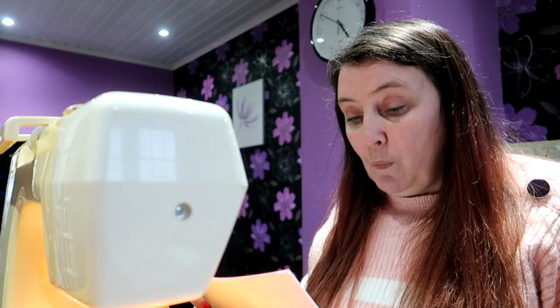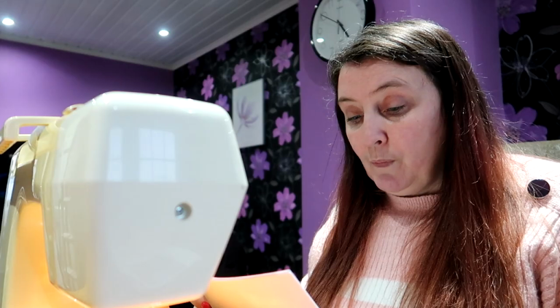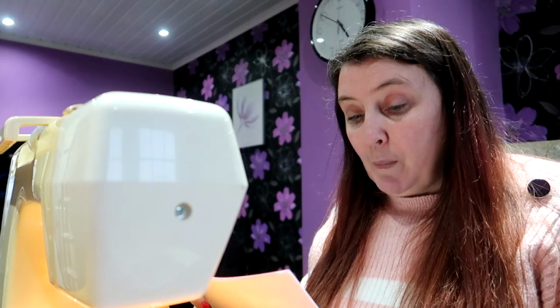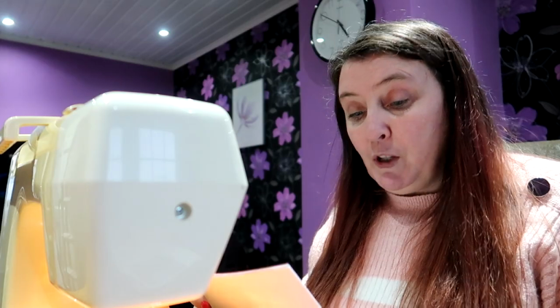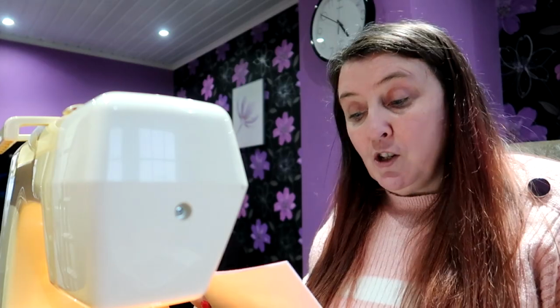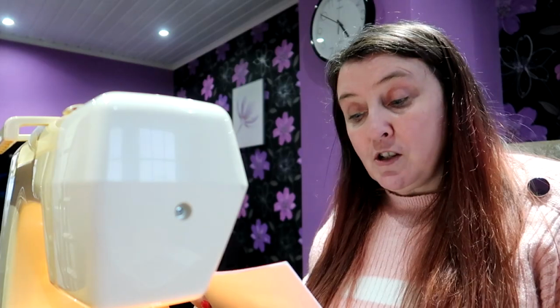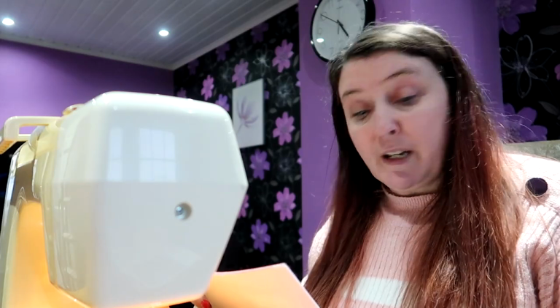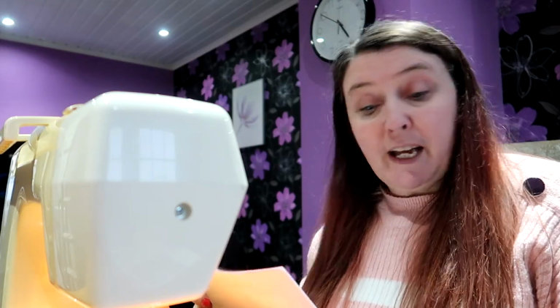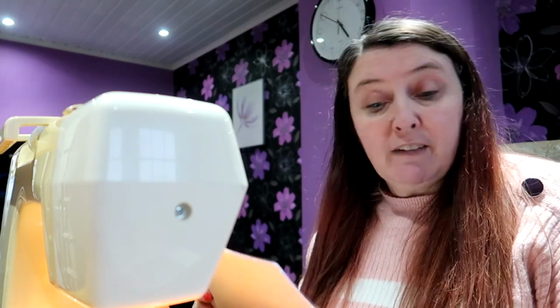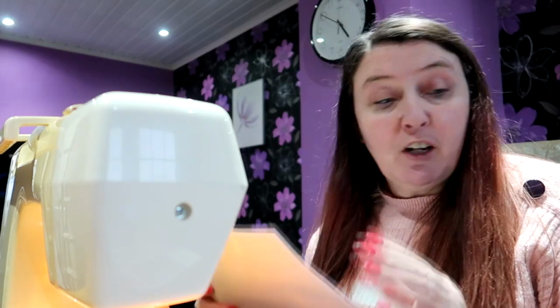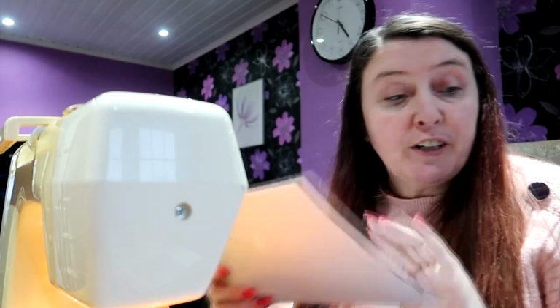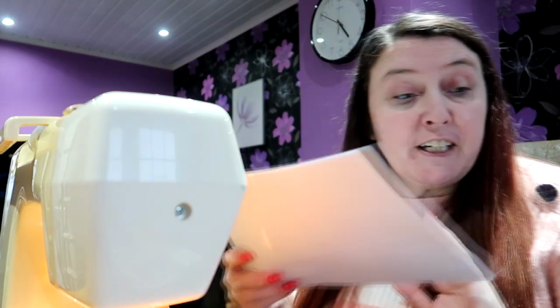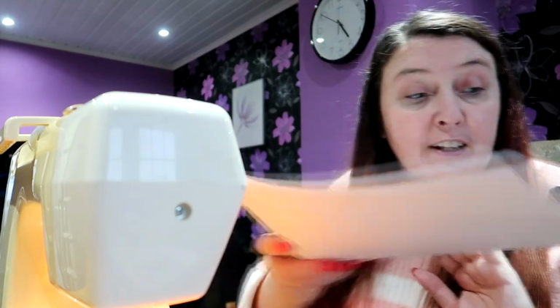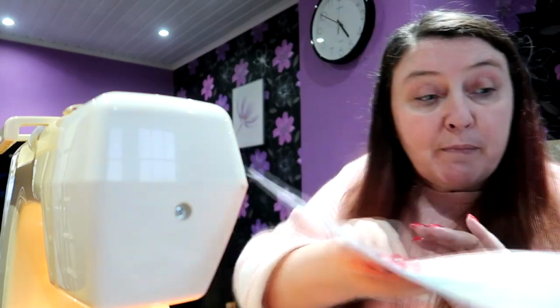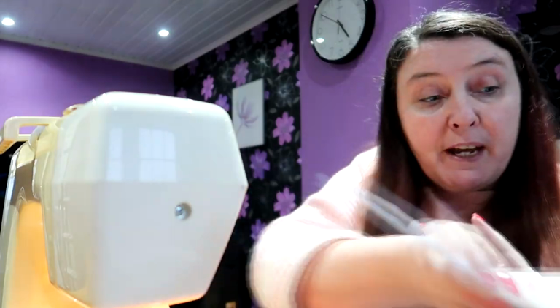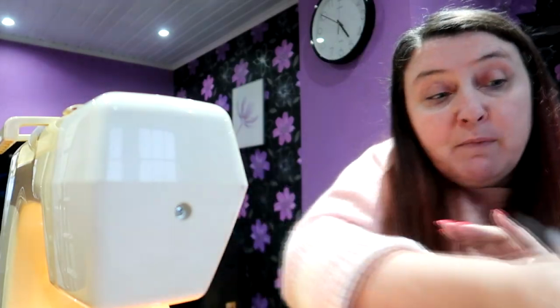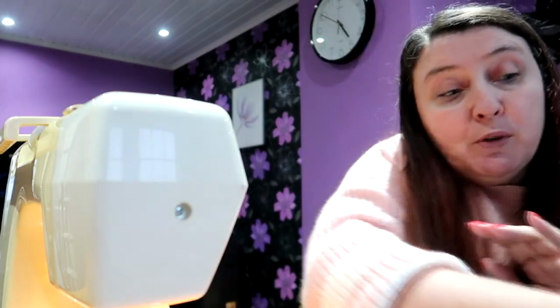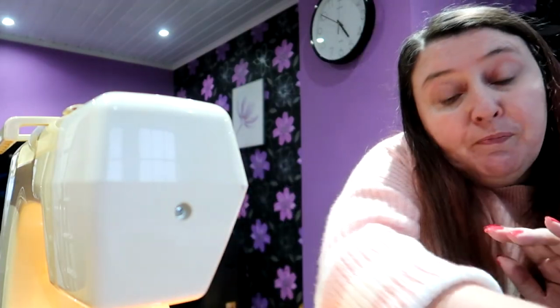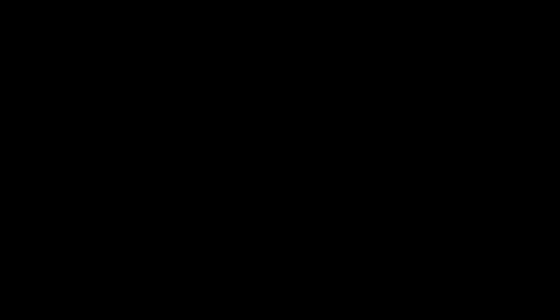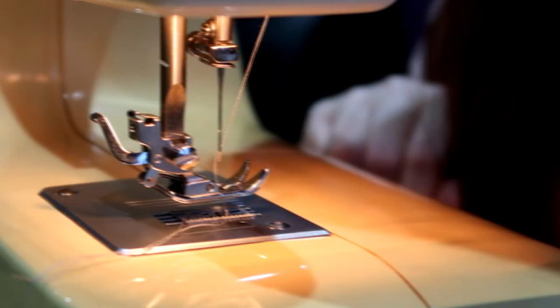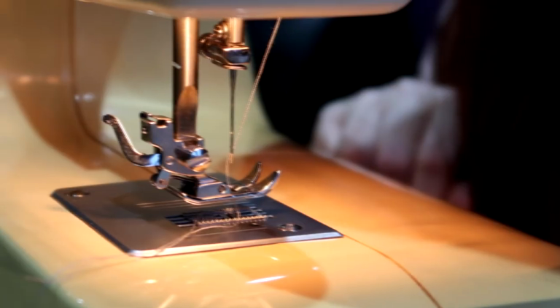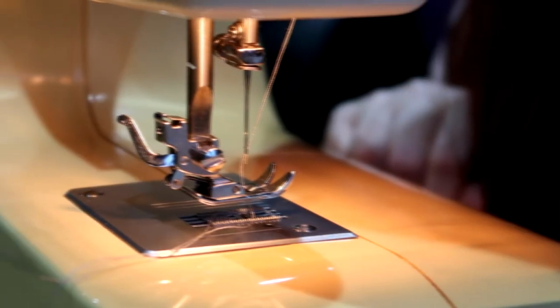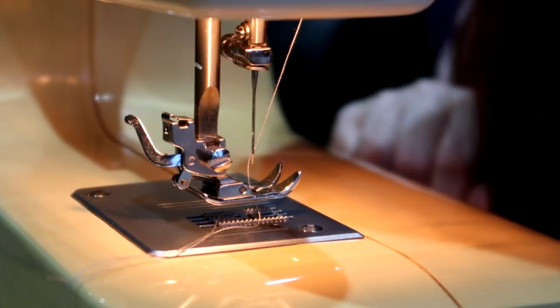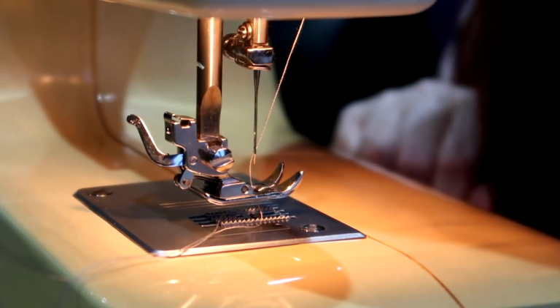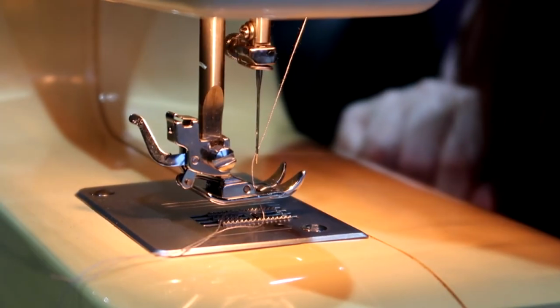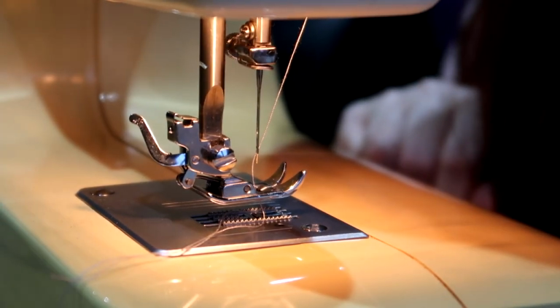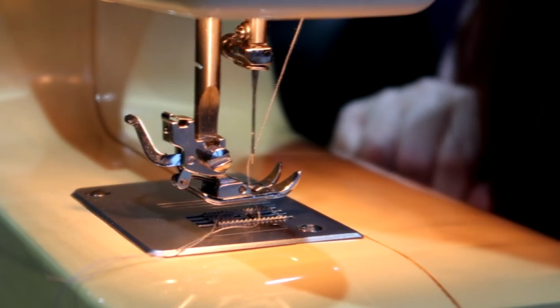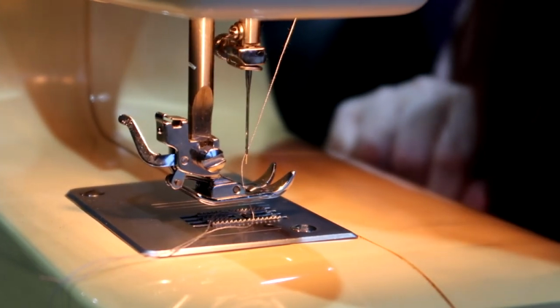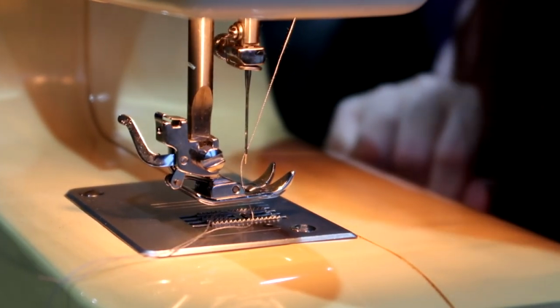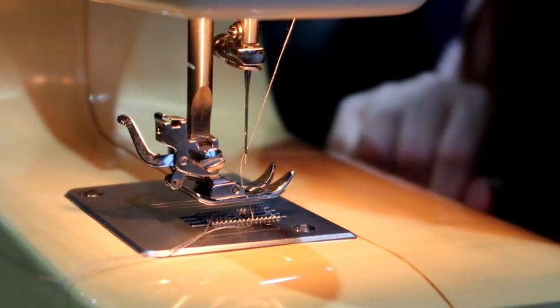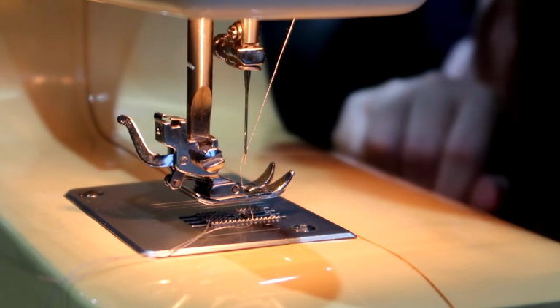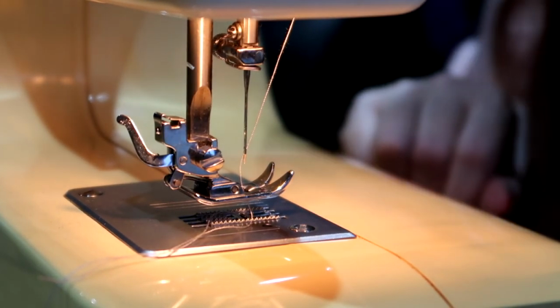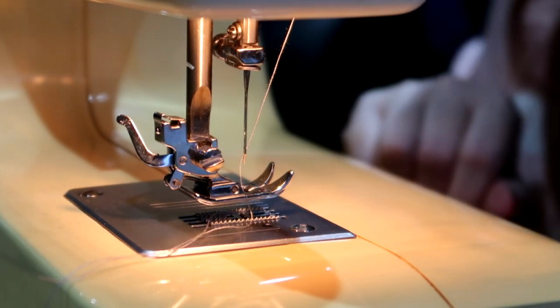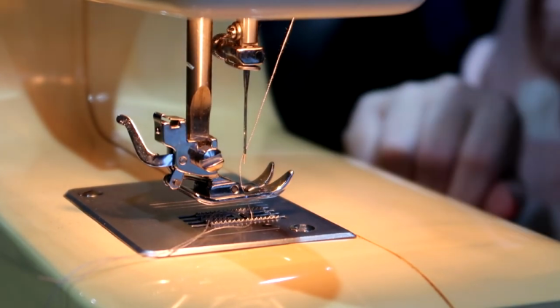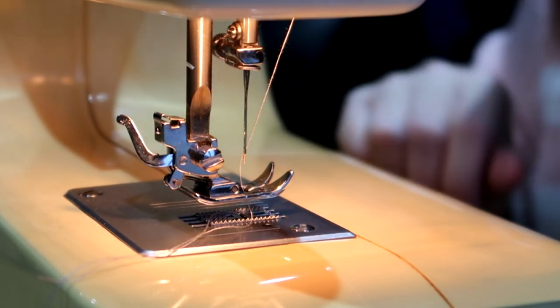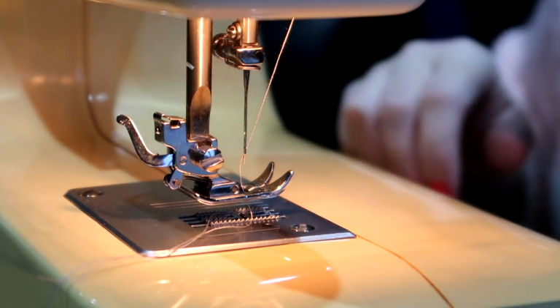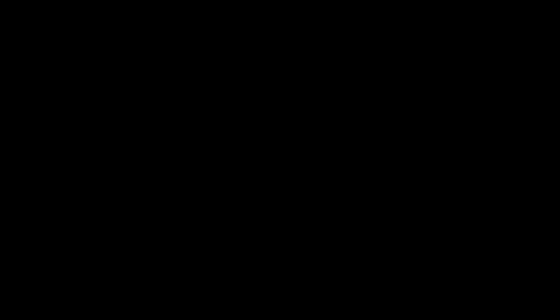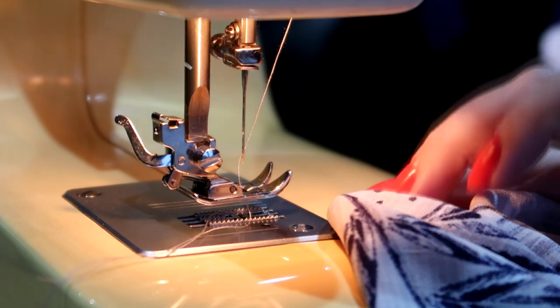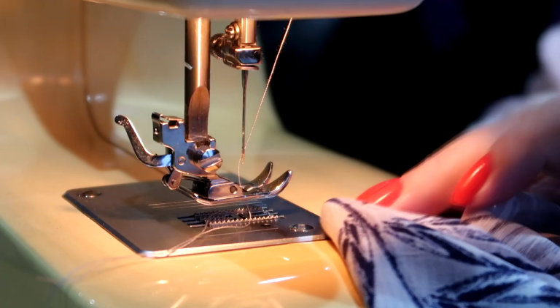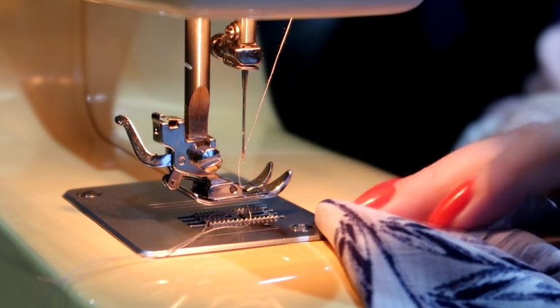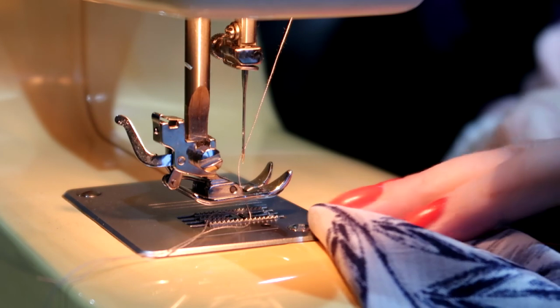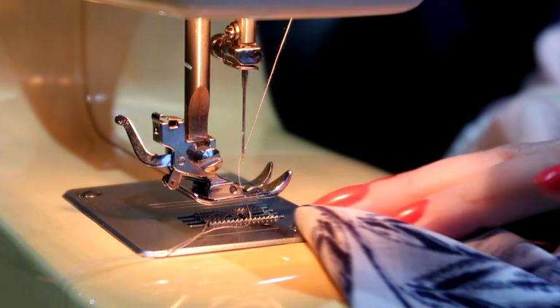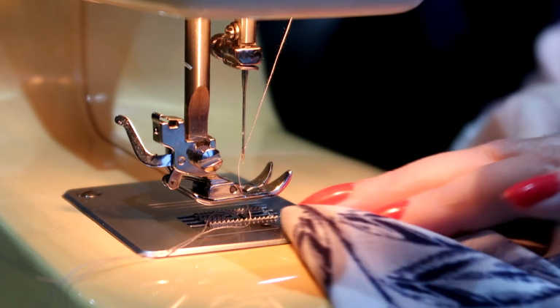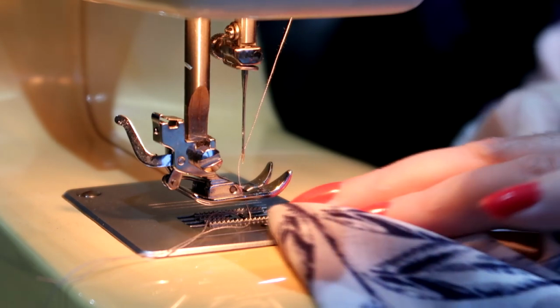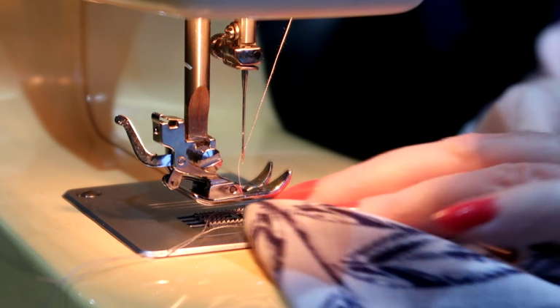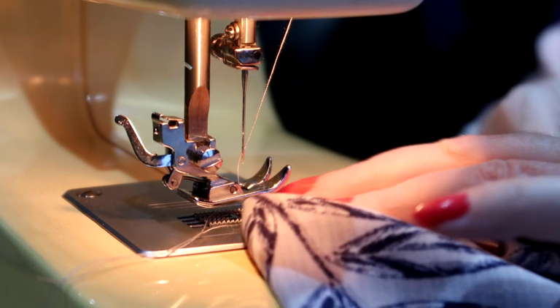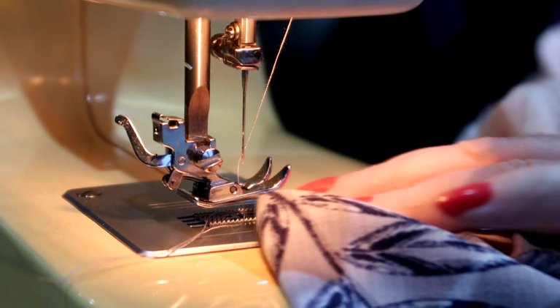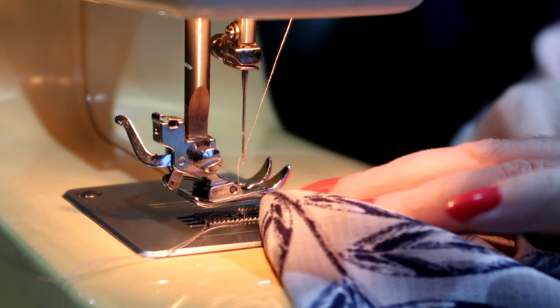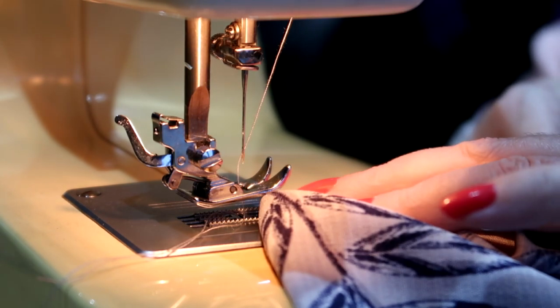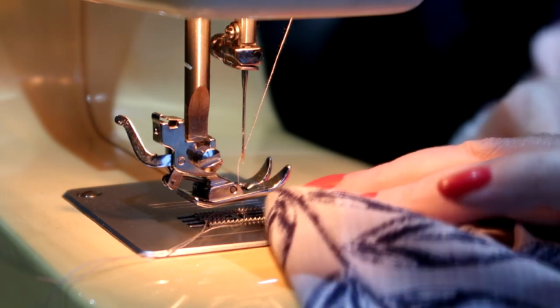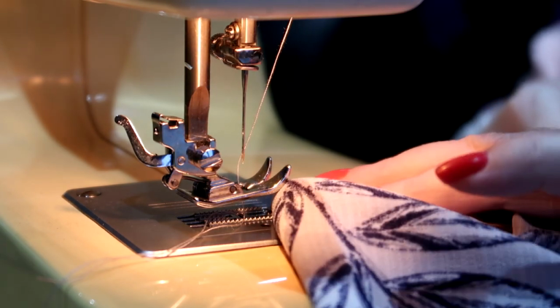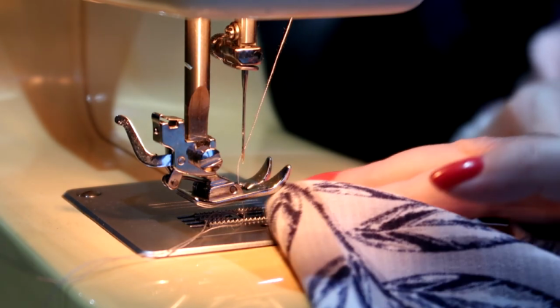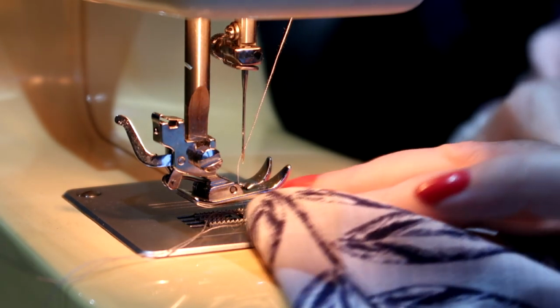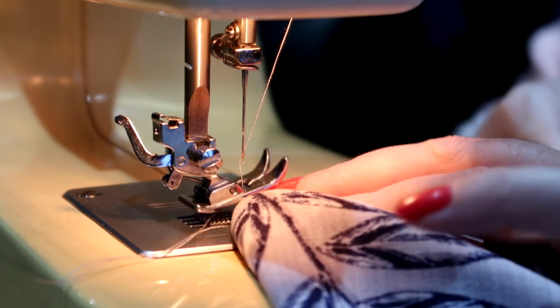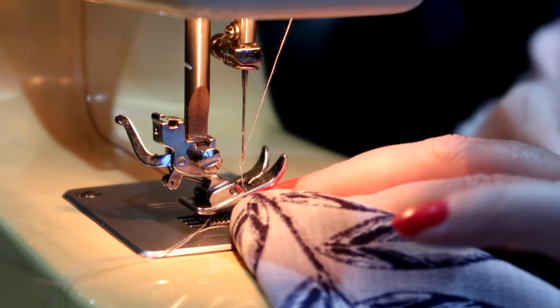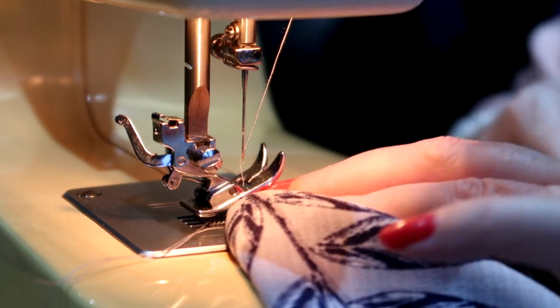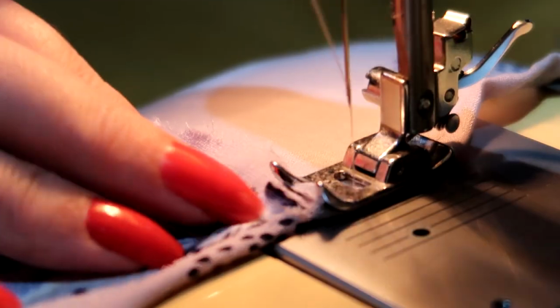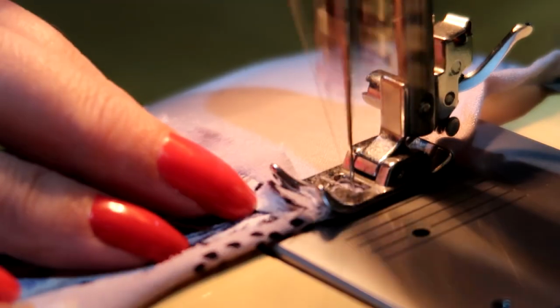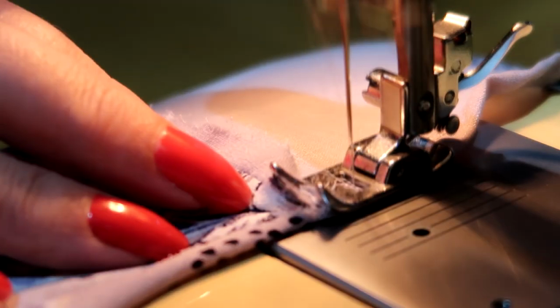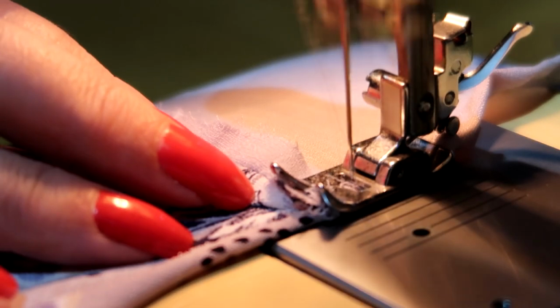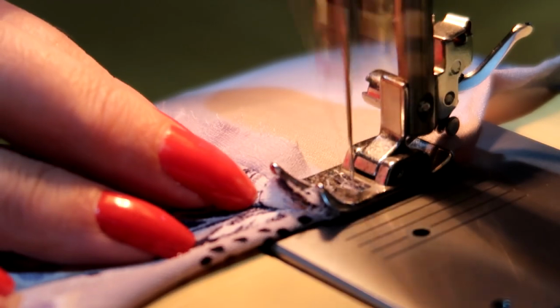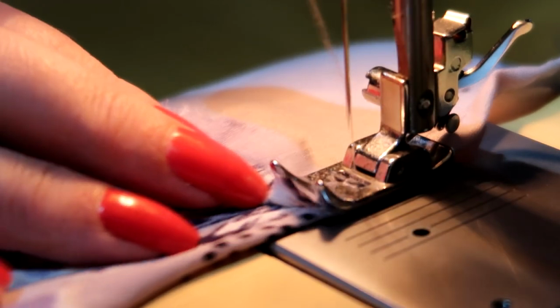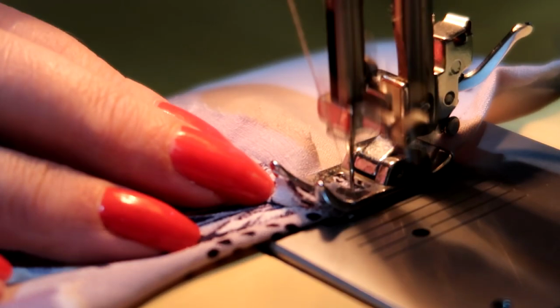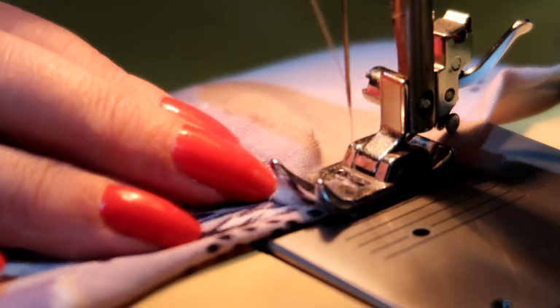I mean, hers looks a hell of a lot neater than mine, but you'll be able to see the disaster first hand. Oh no, no, no, no, no. Oh, this is a mess.